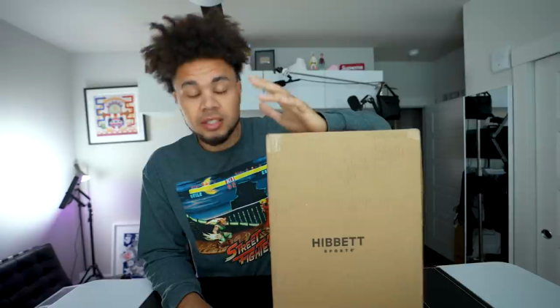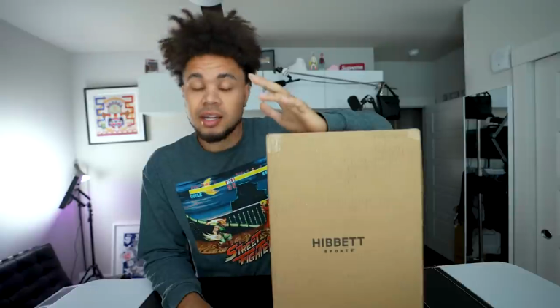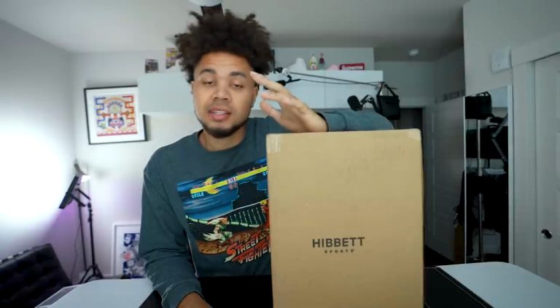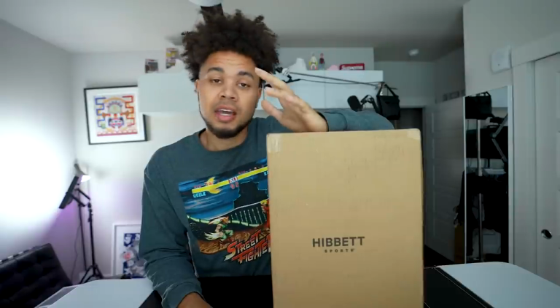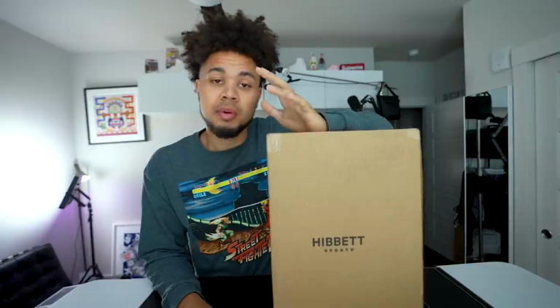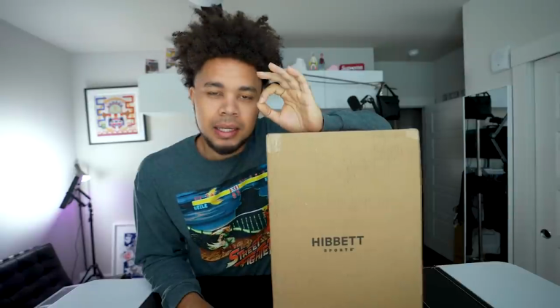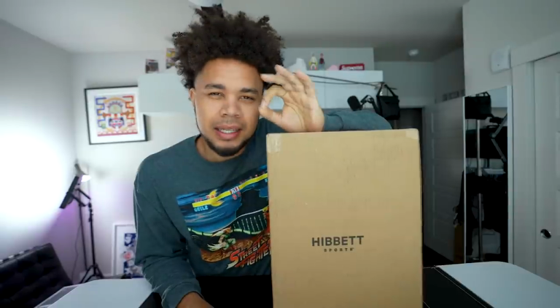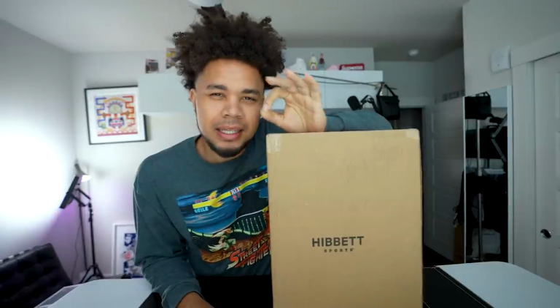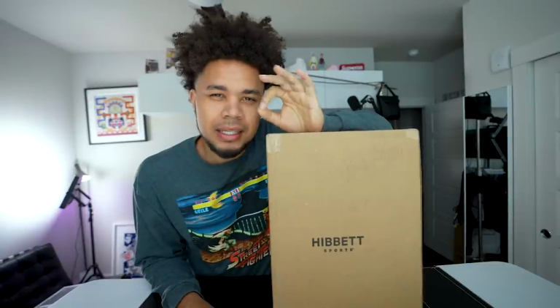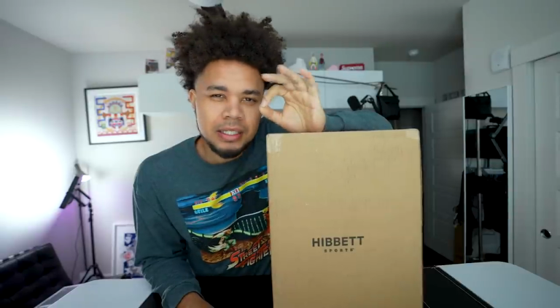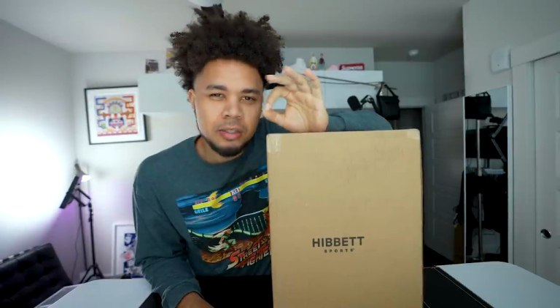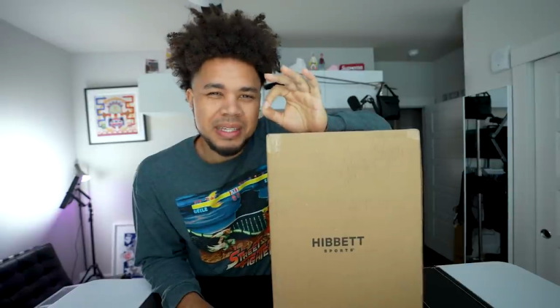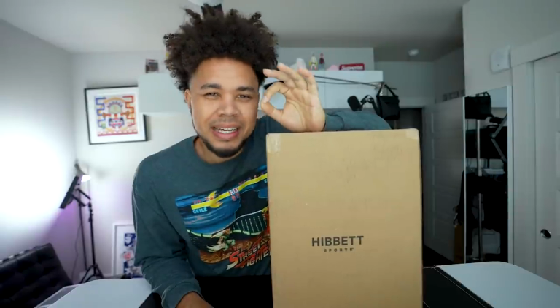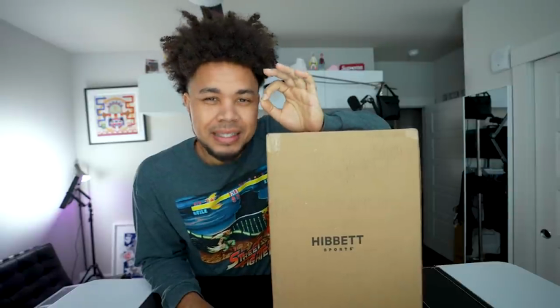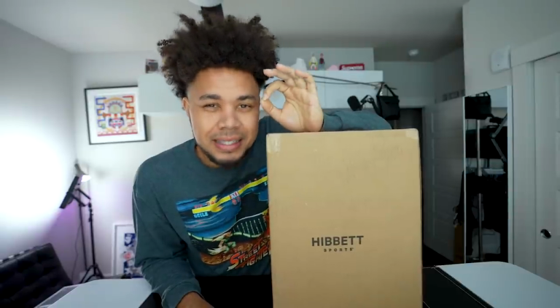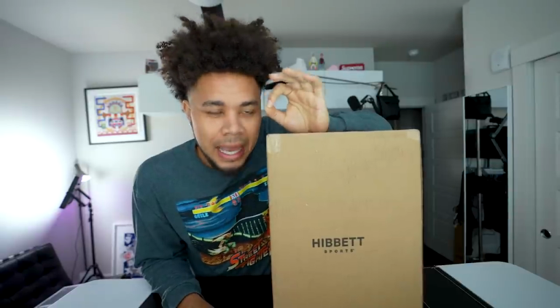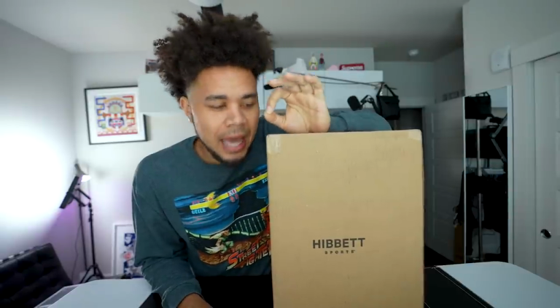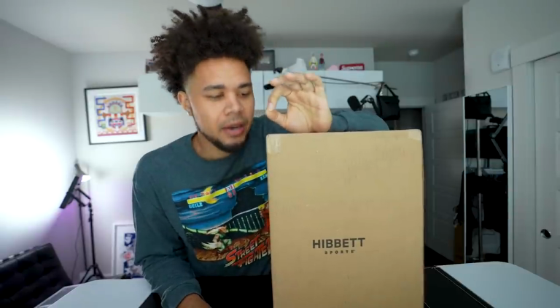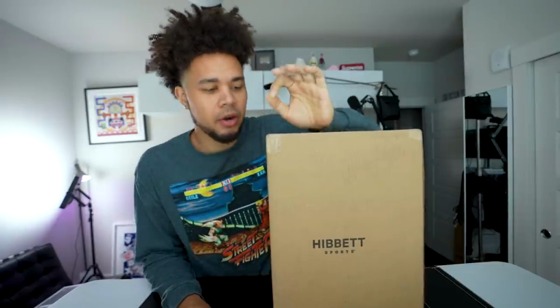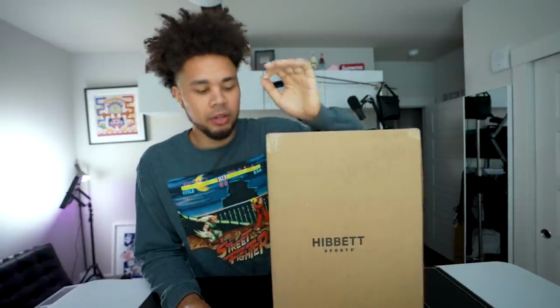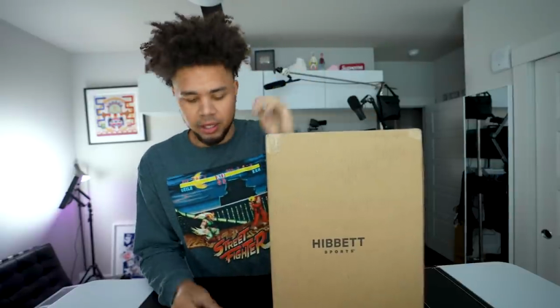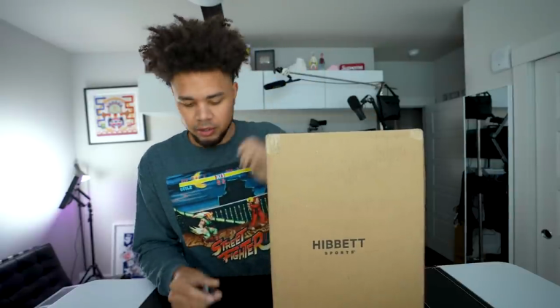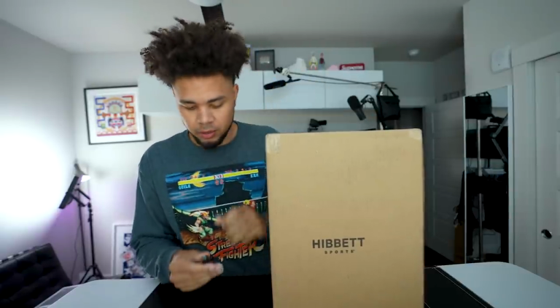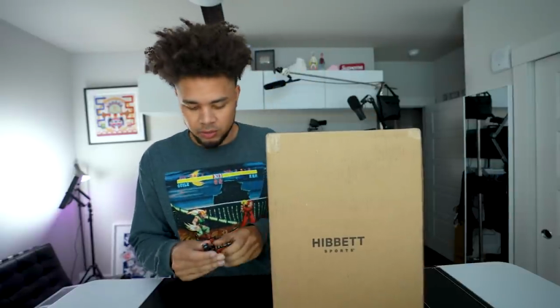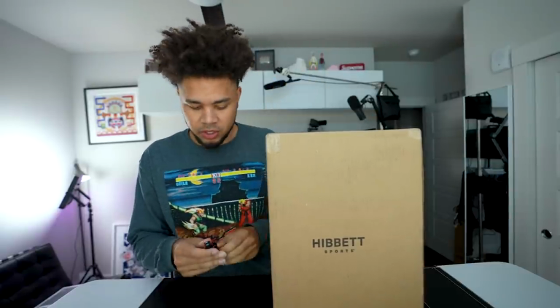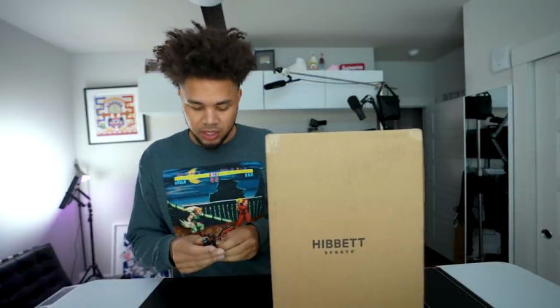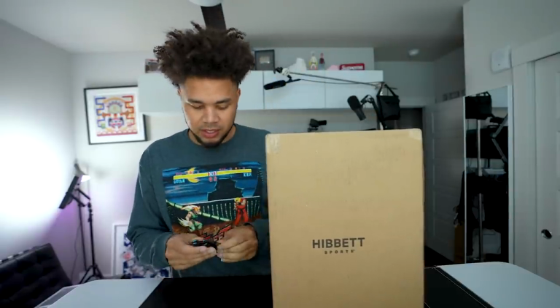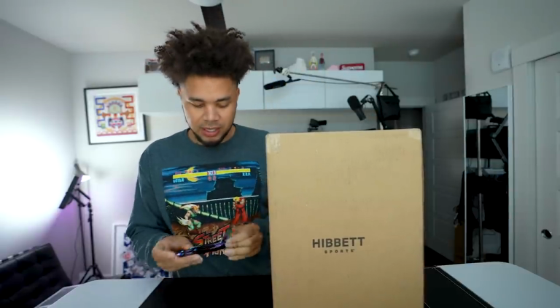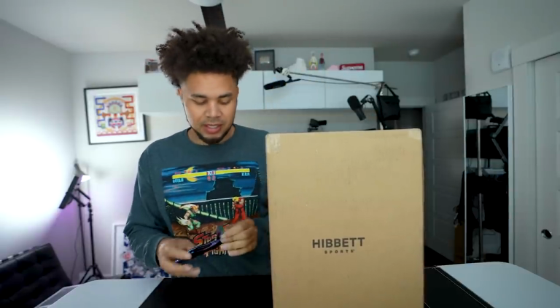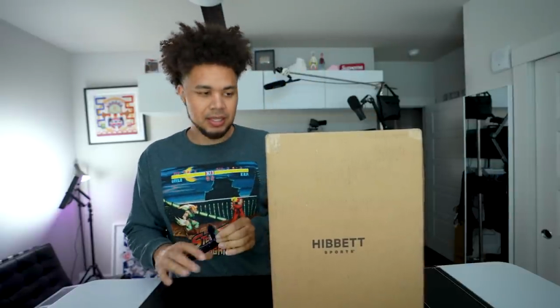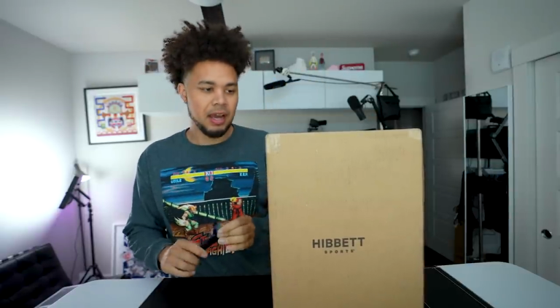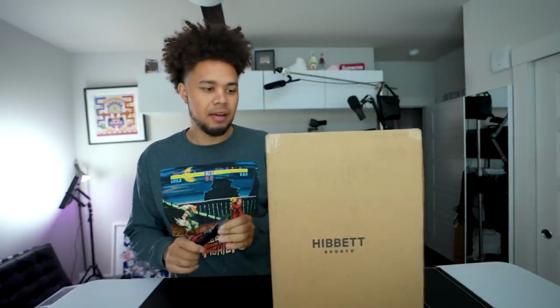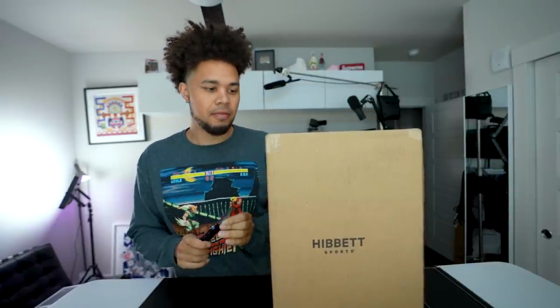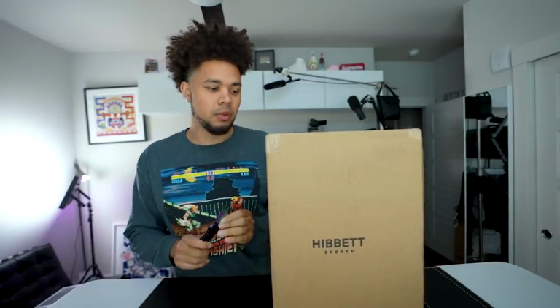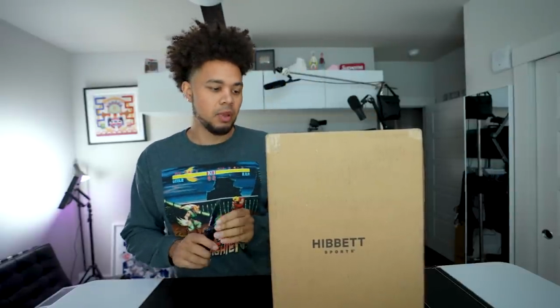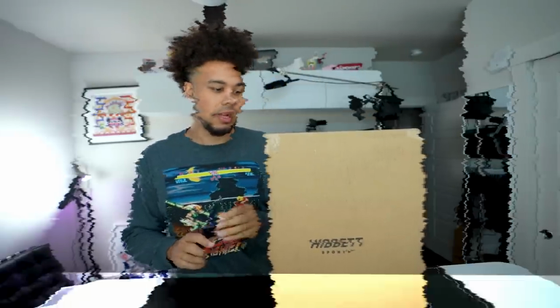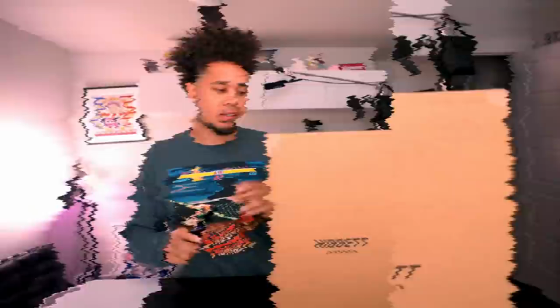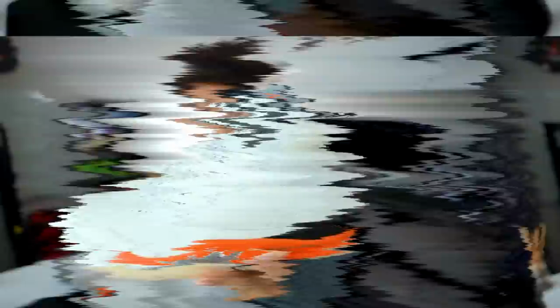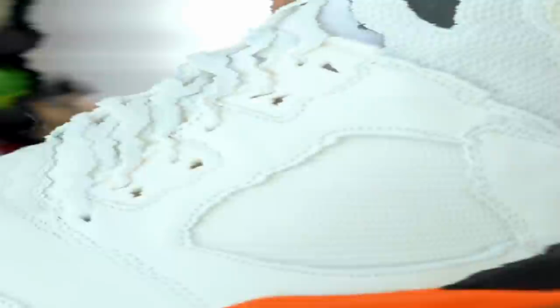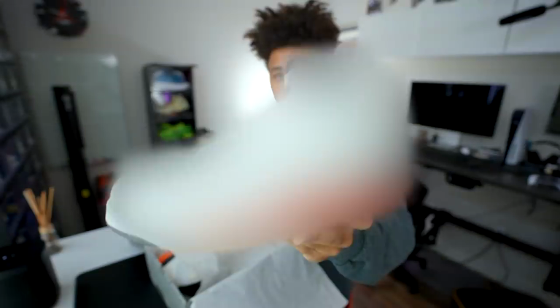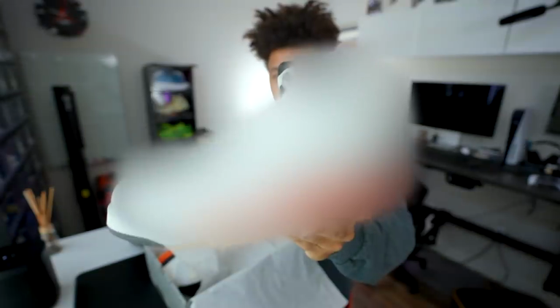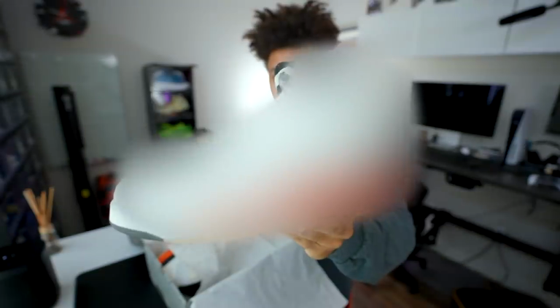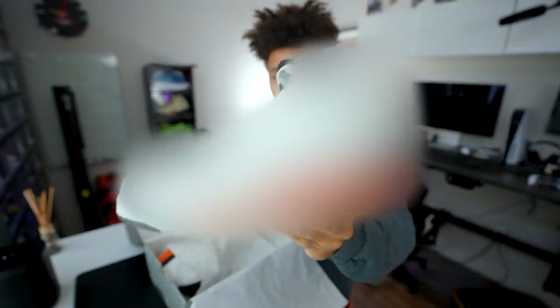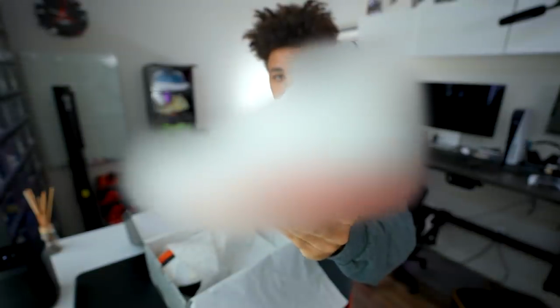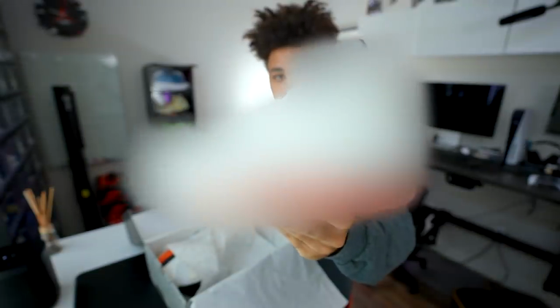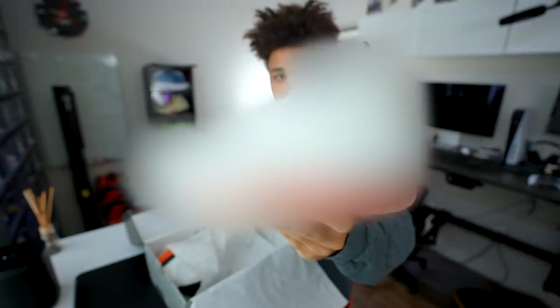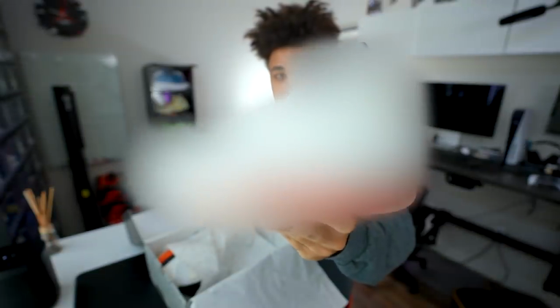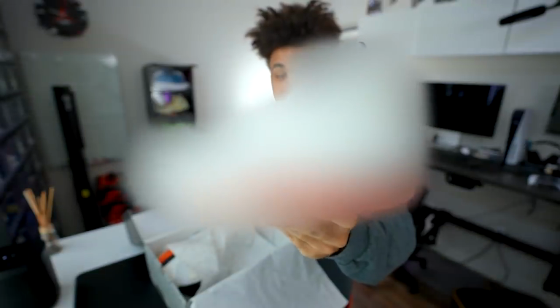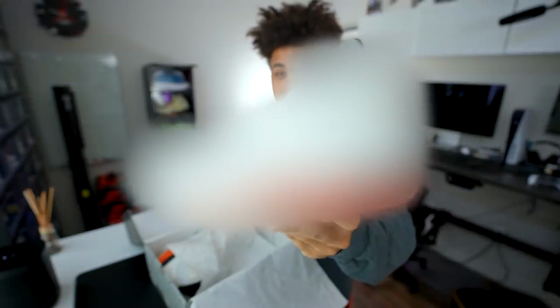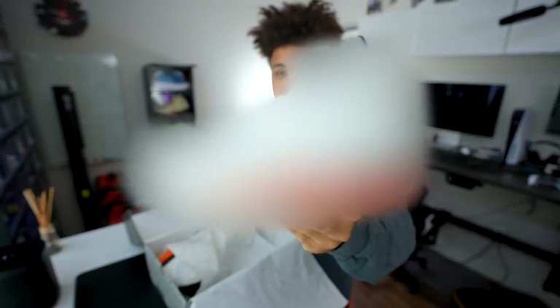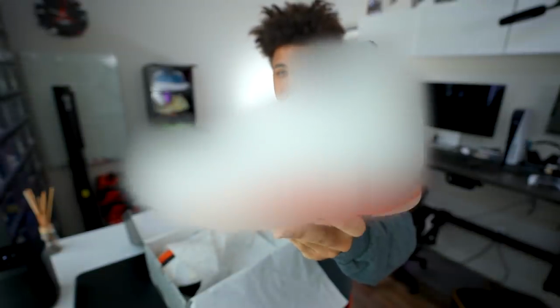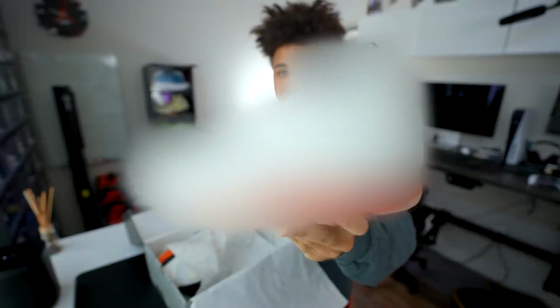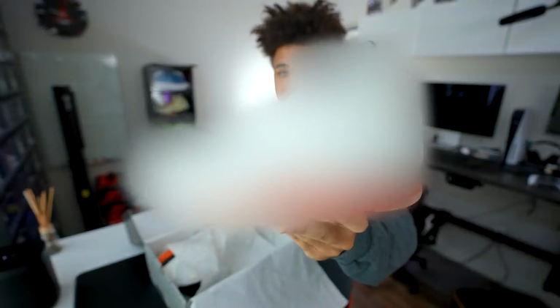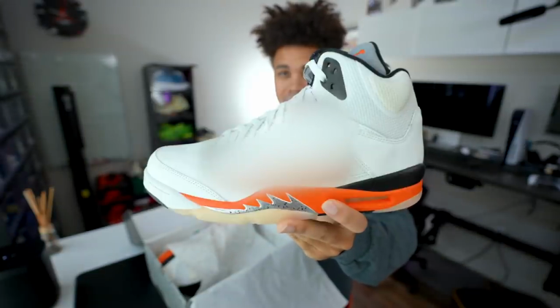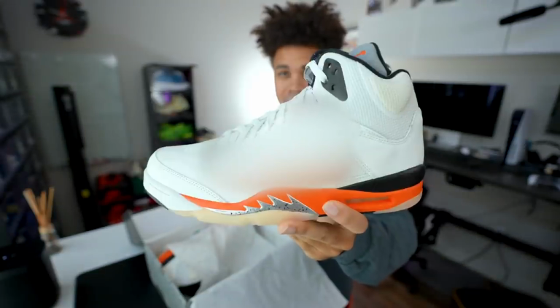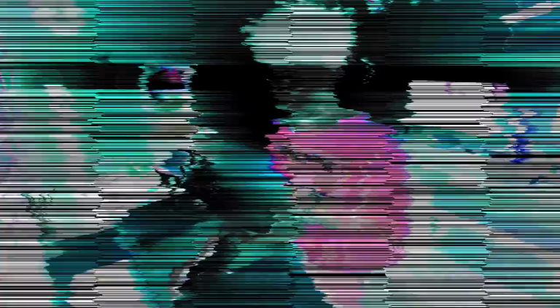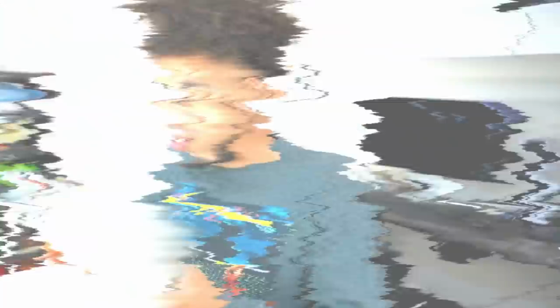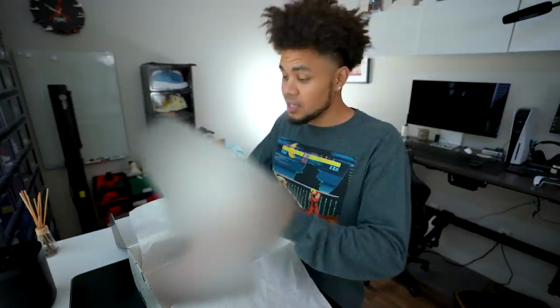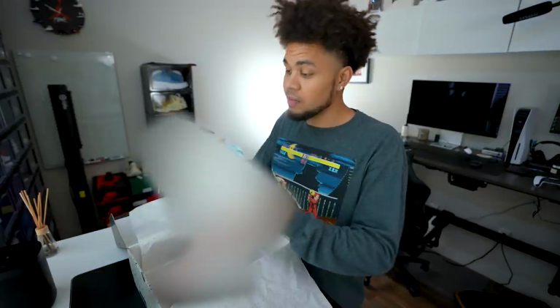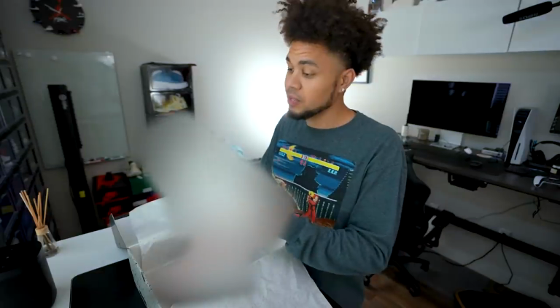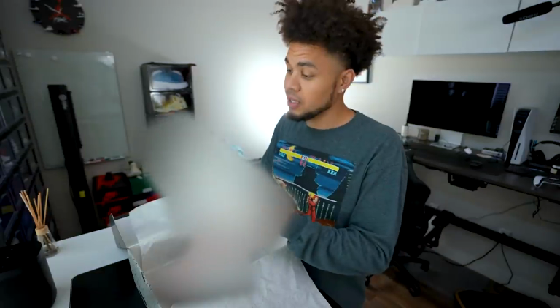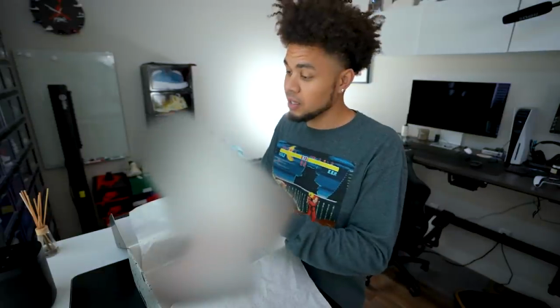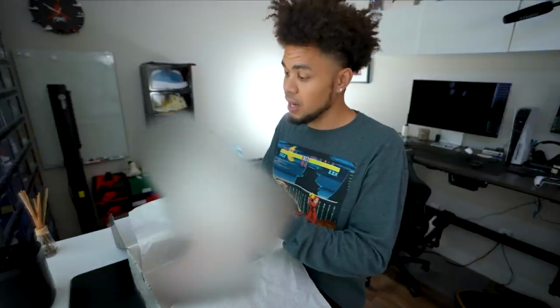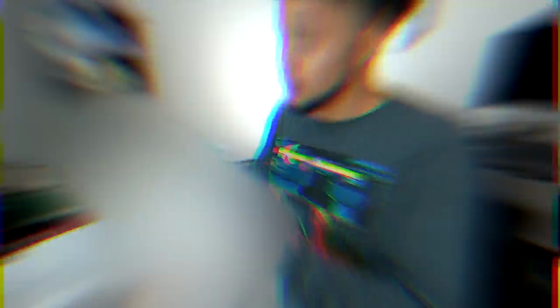Shout out to Hibbett for getting these to me a tad early, just in time for the release. Wow, I like these. This is definitely a cop.